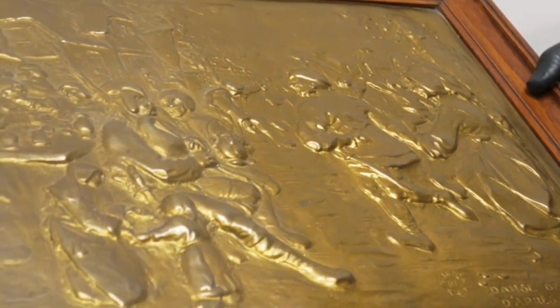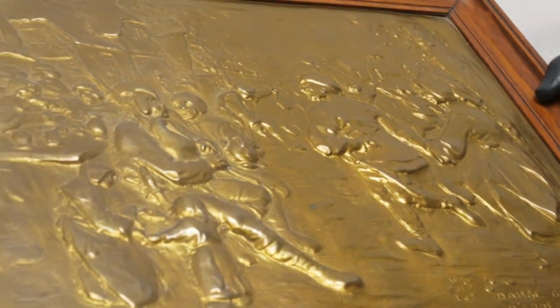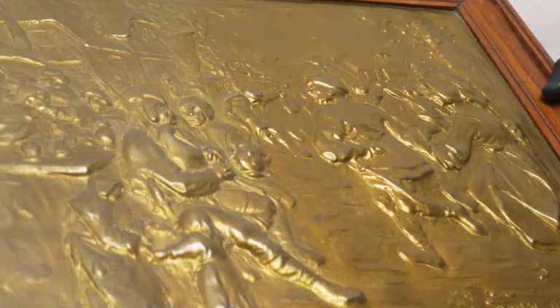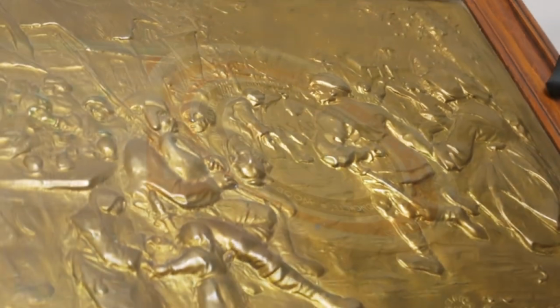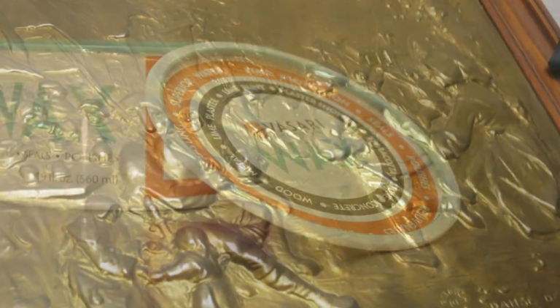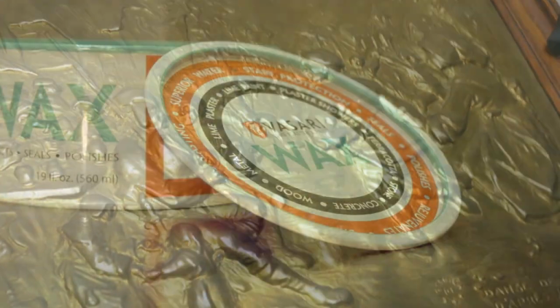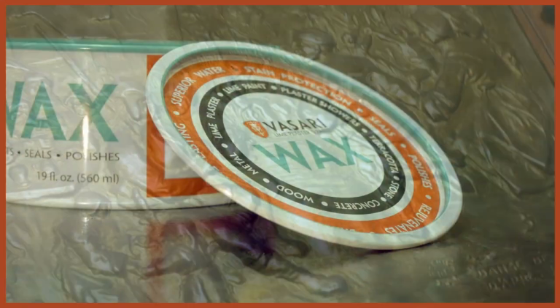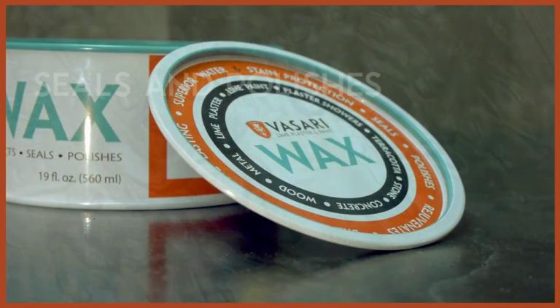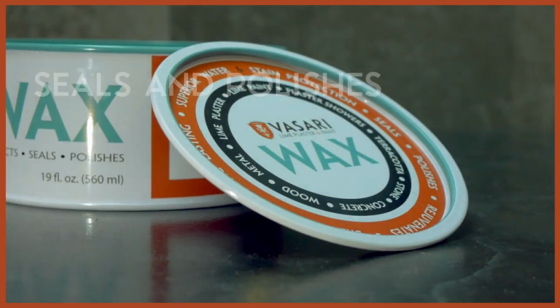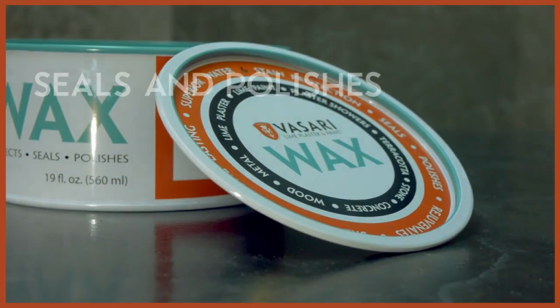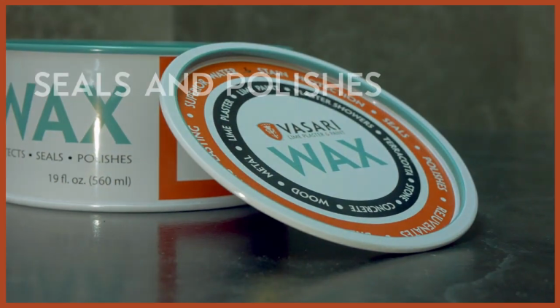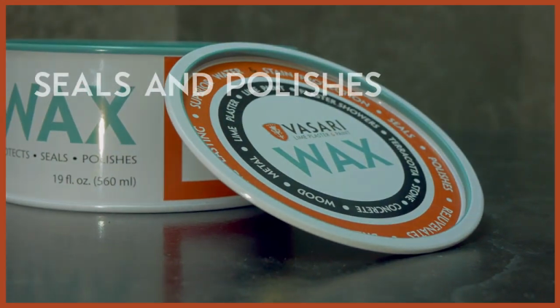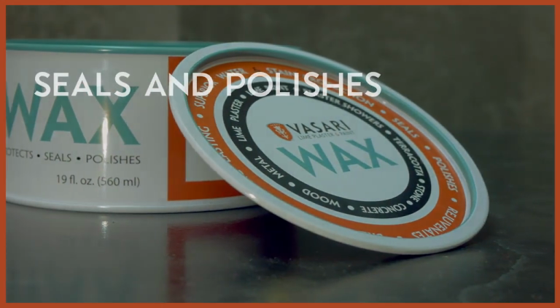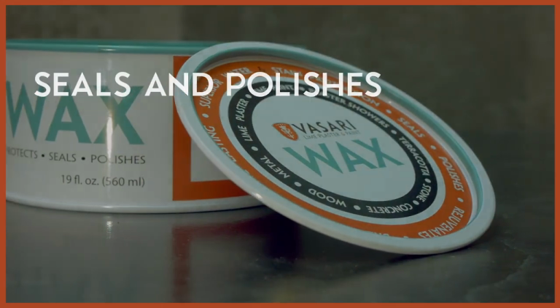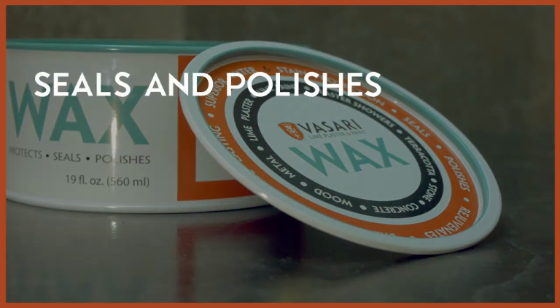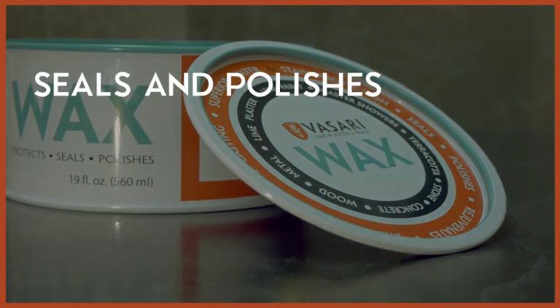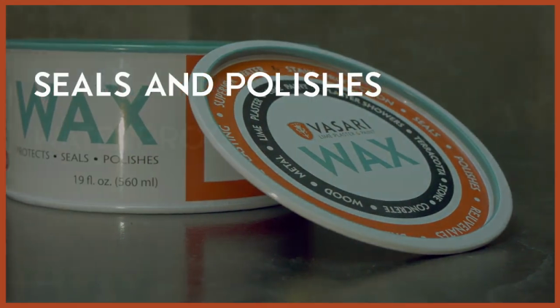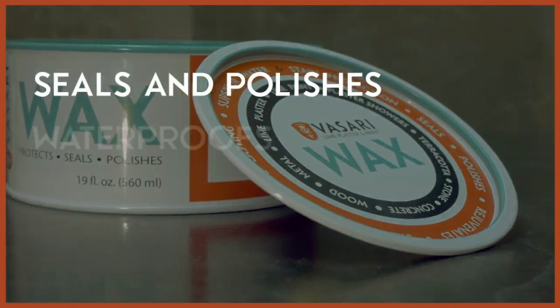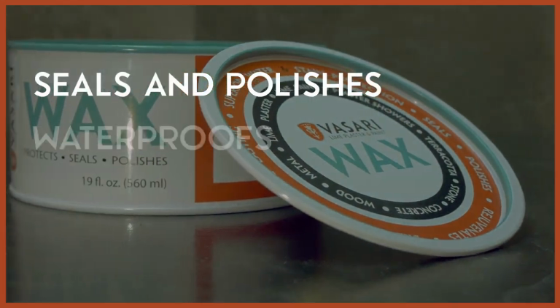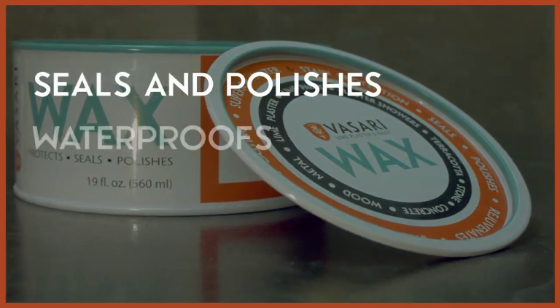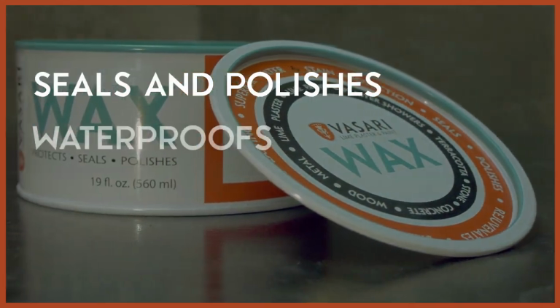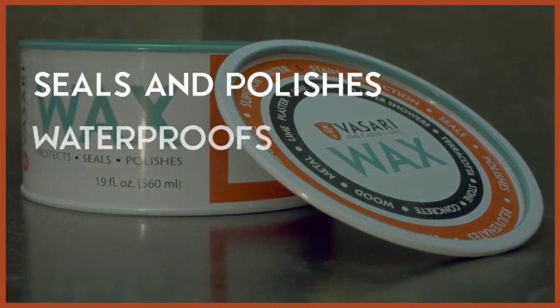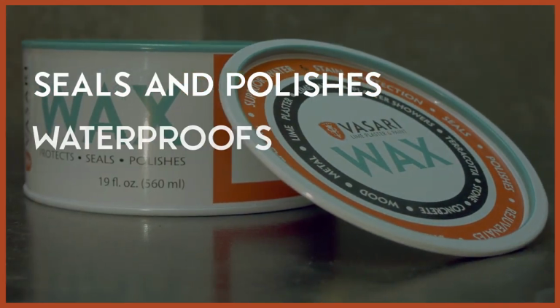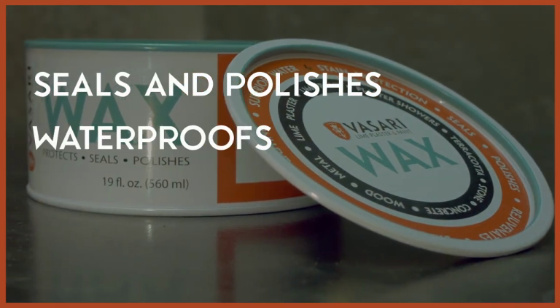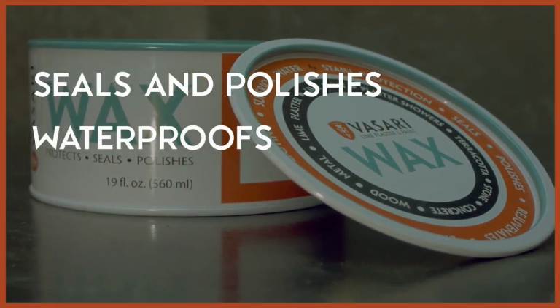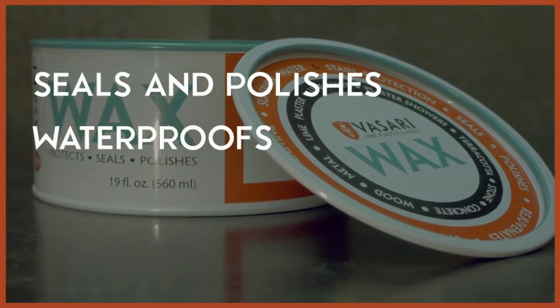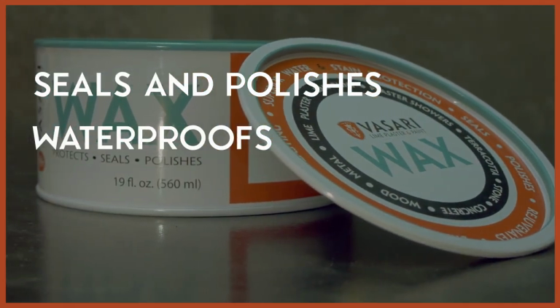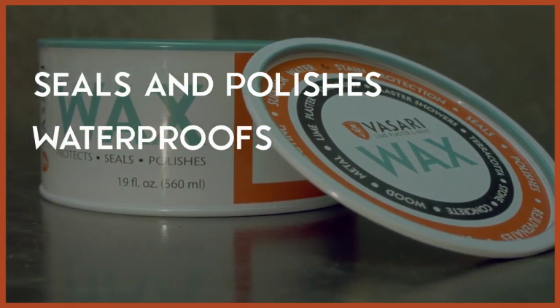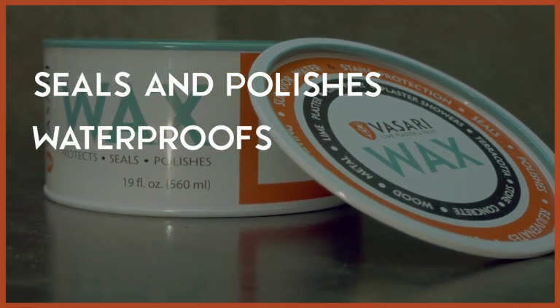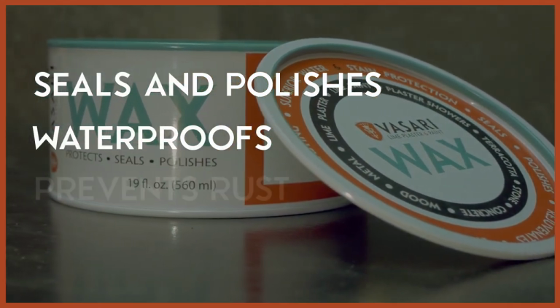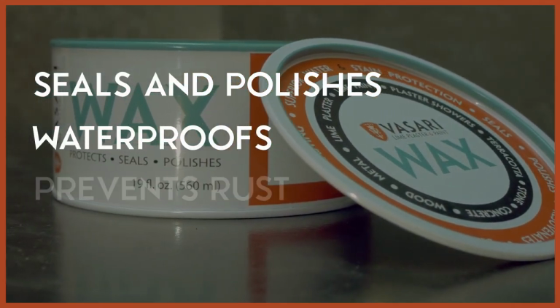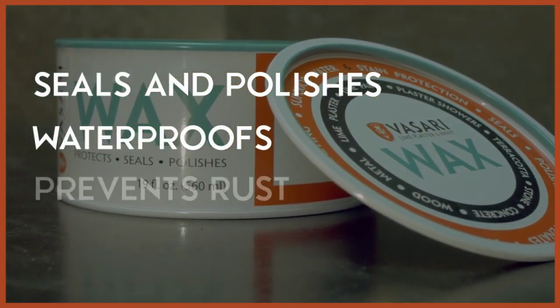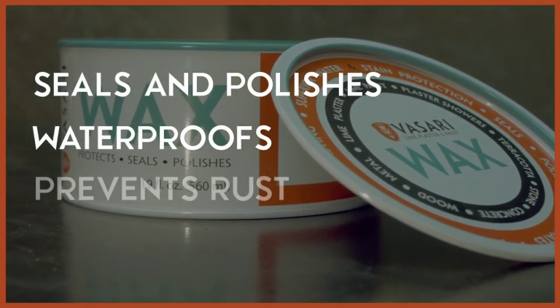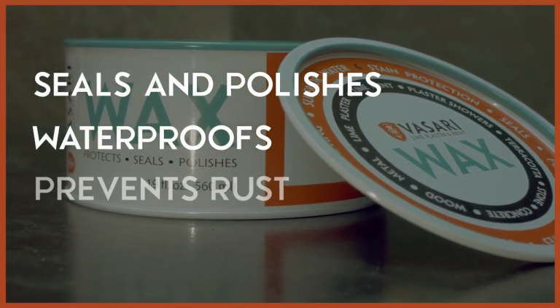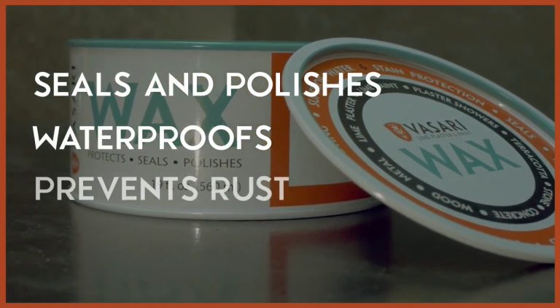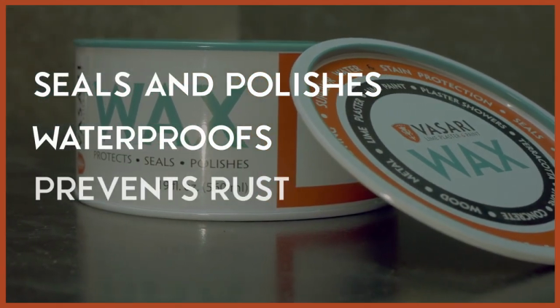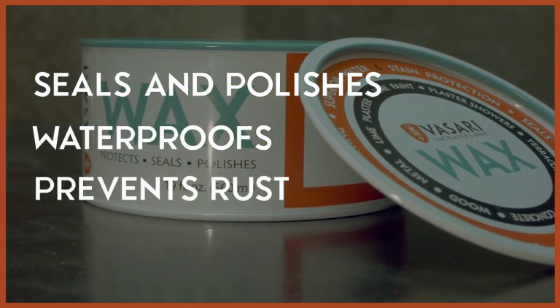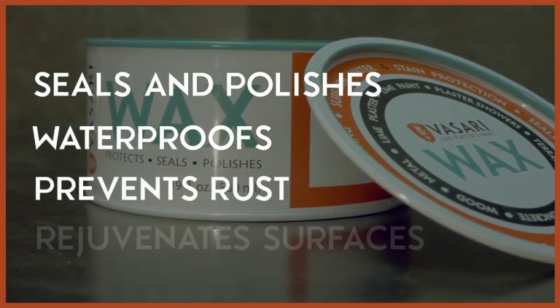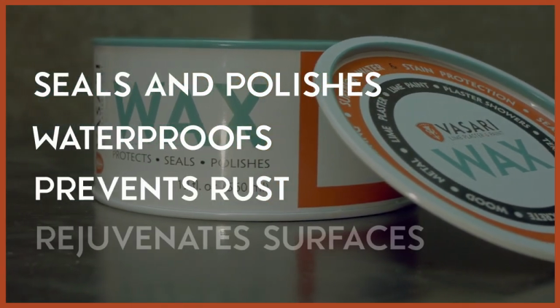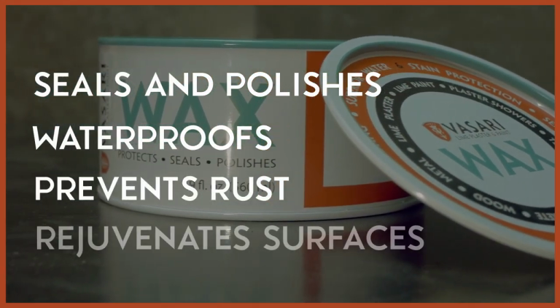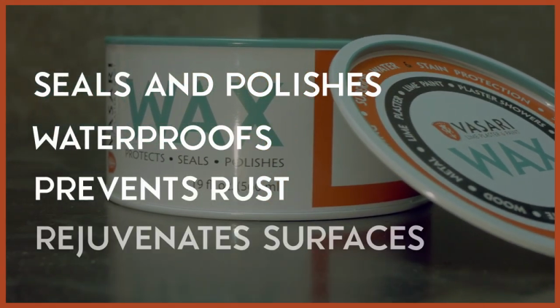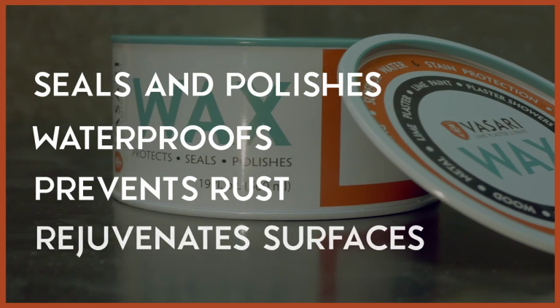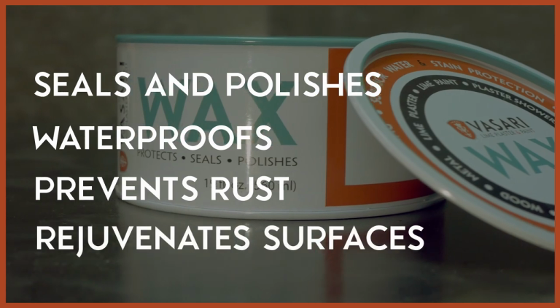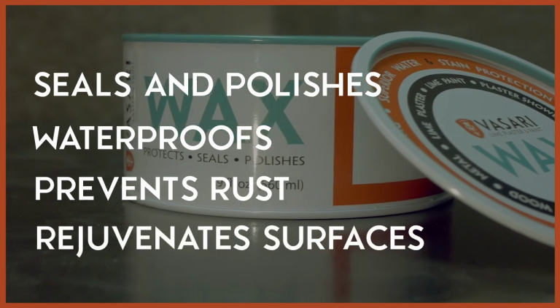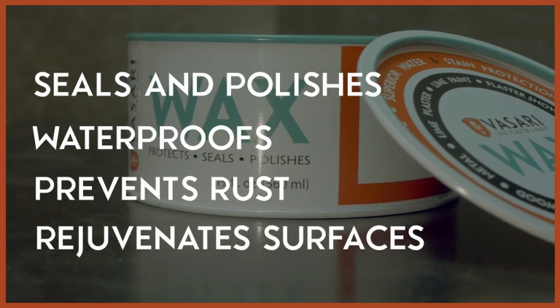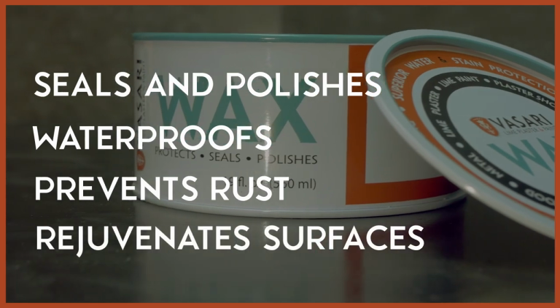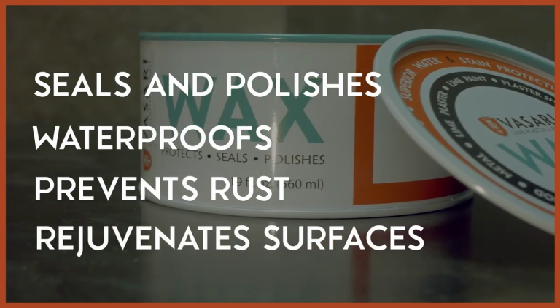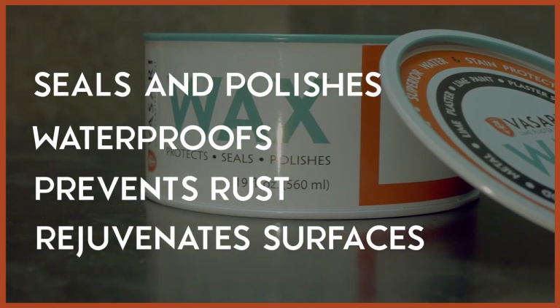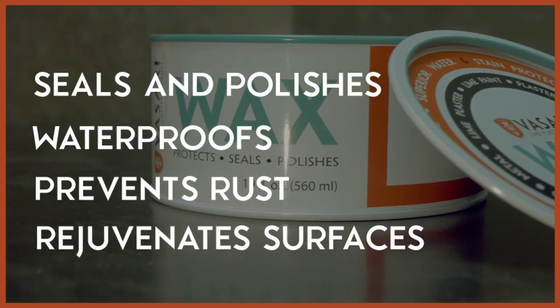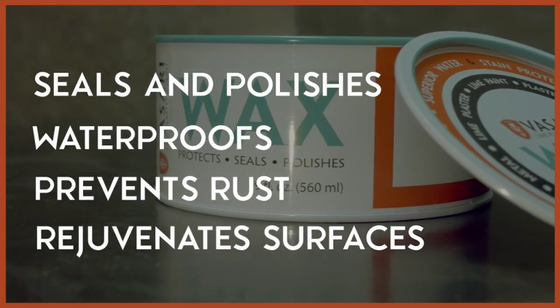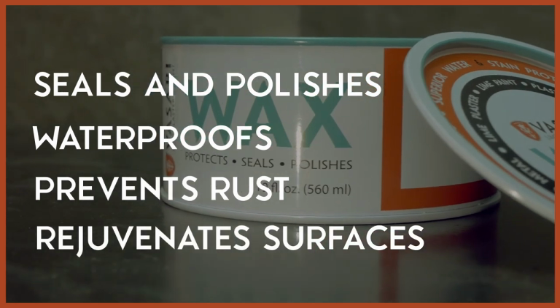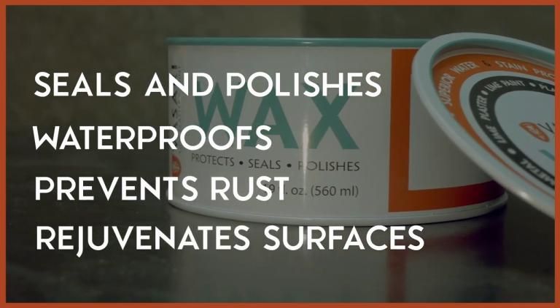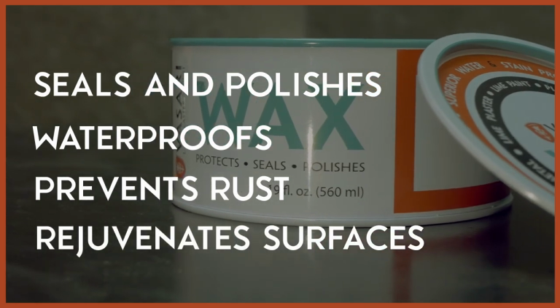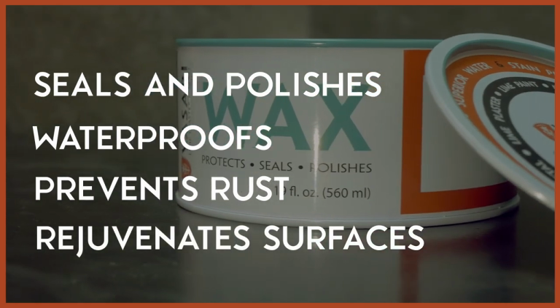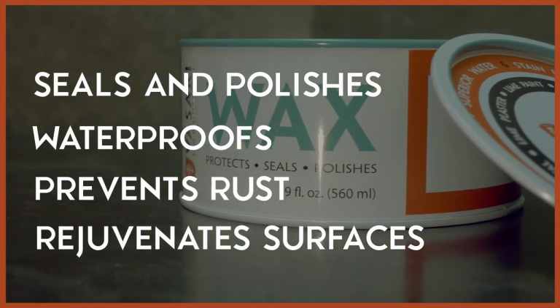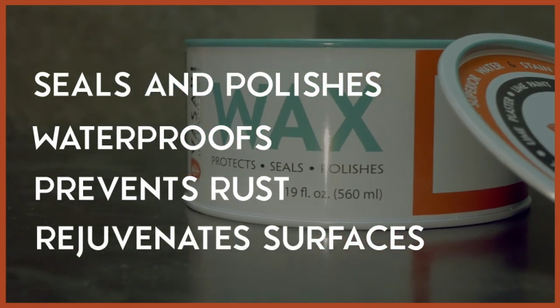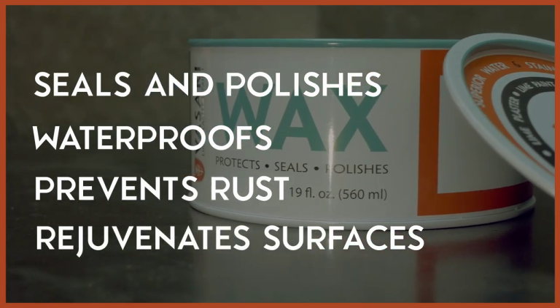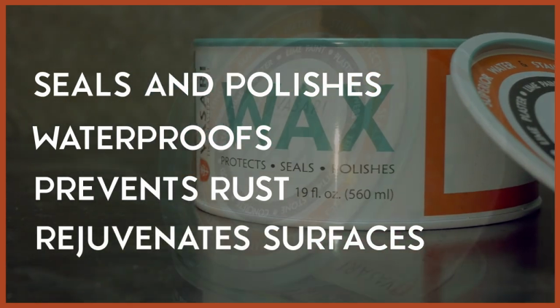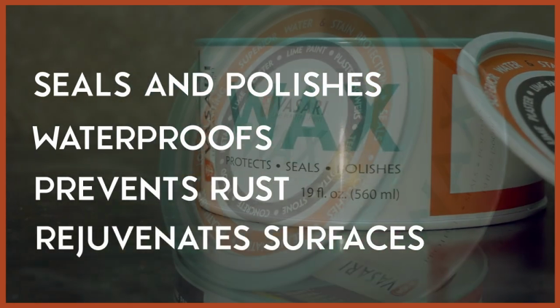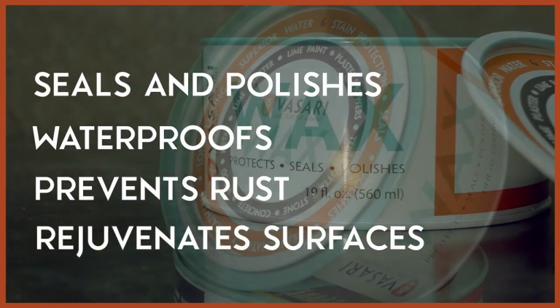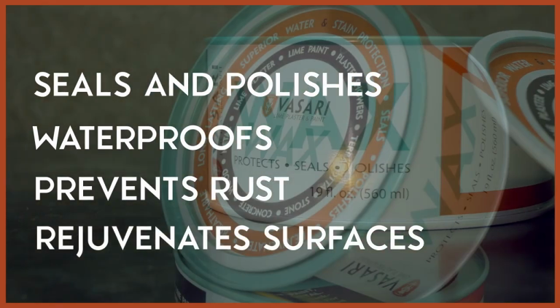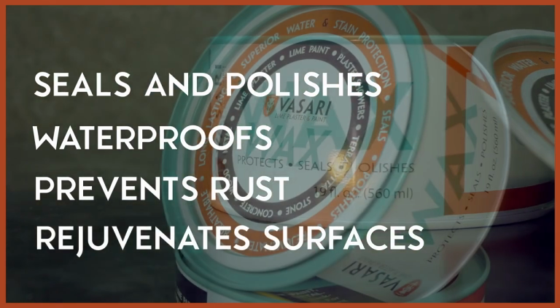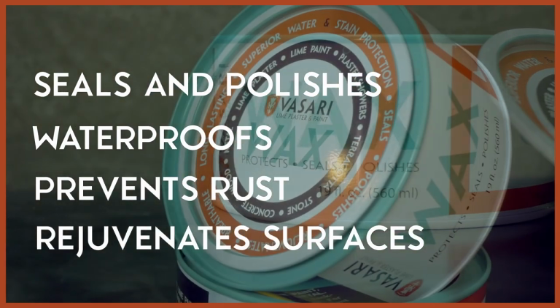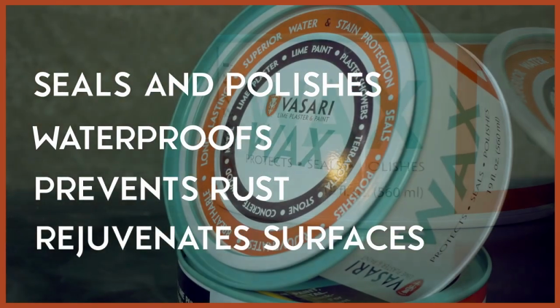It seals and polishes, waterproofs, it's long-lasting, breathable, prevents rust and patina, and rejuvenates surfaces.